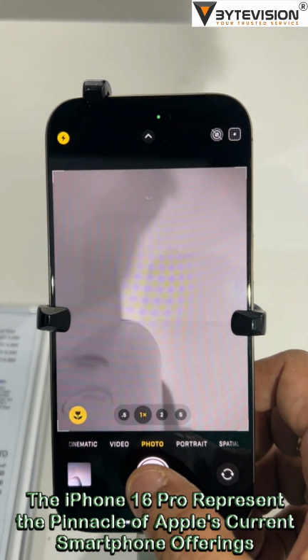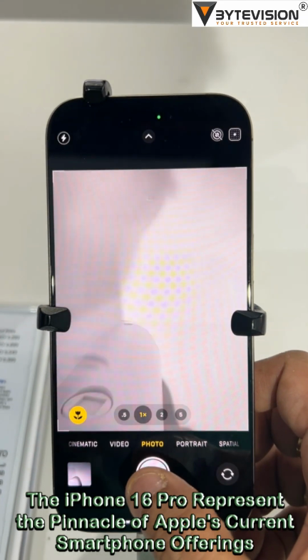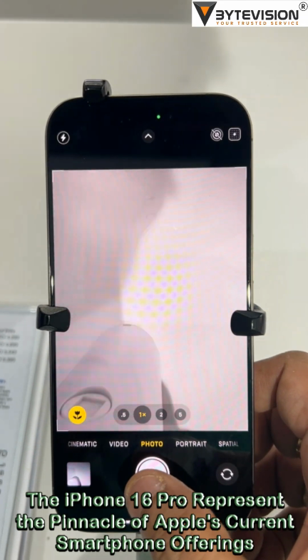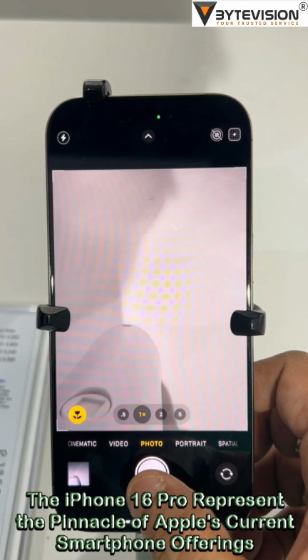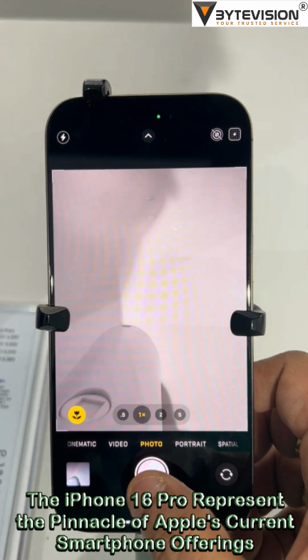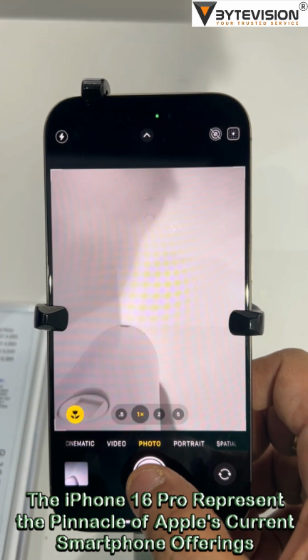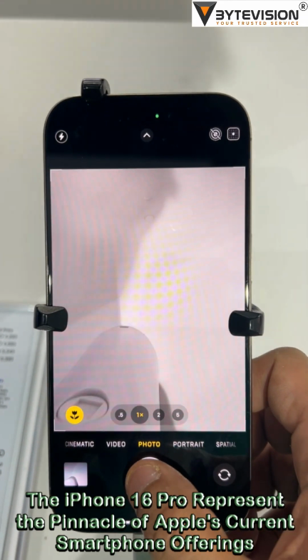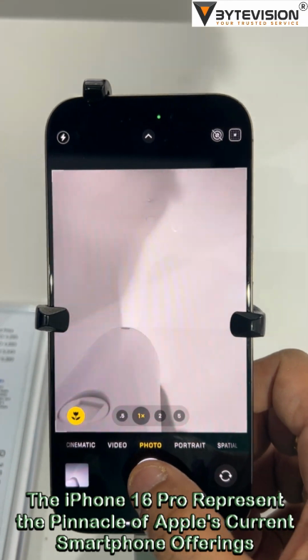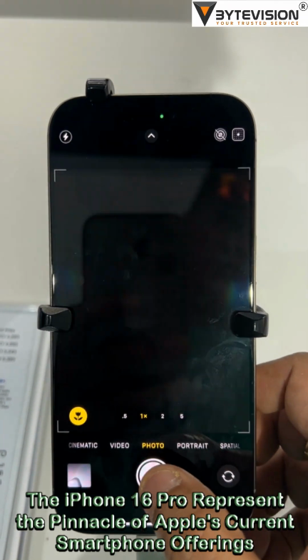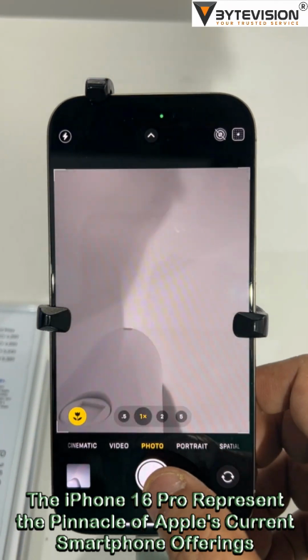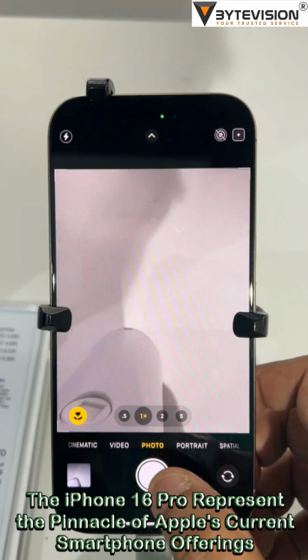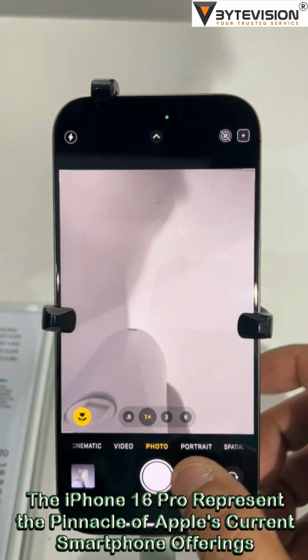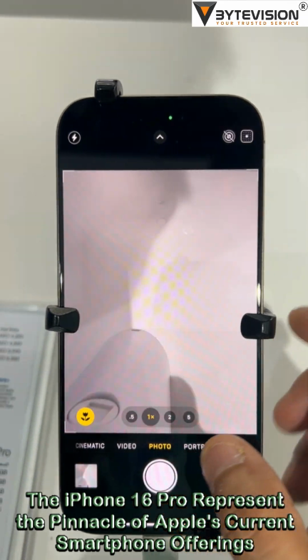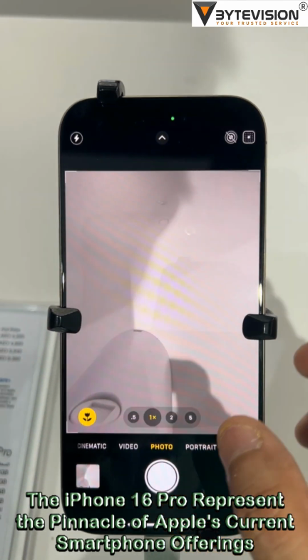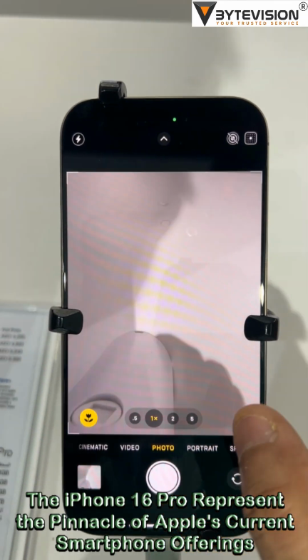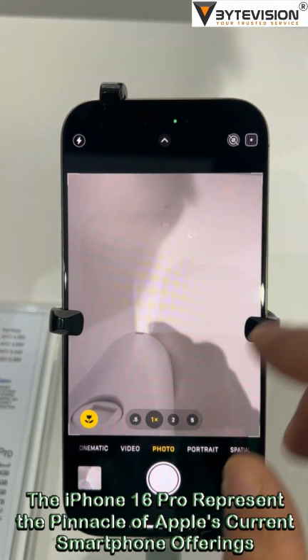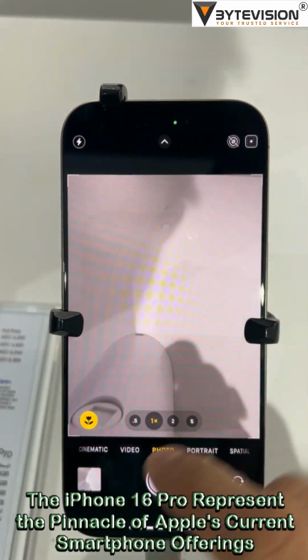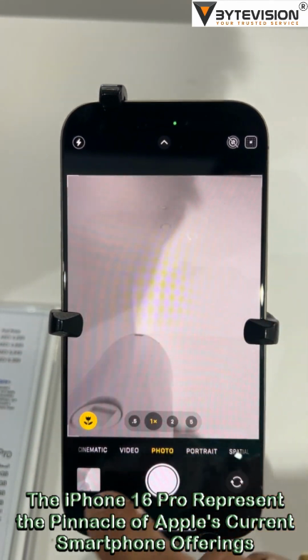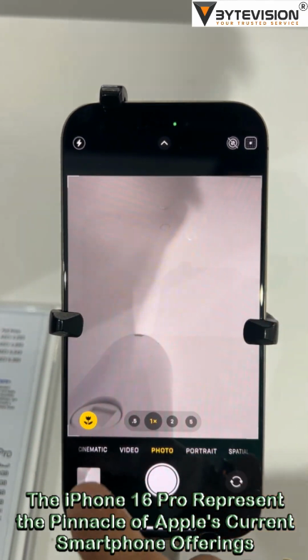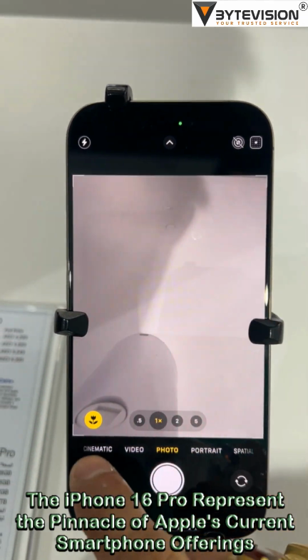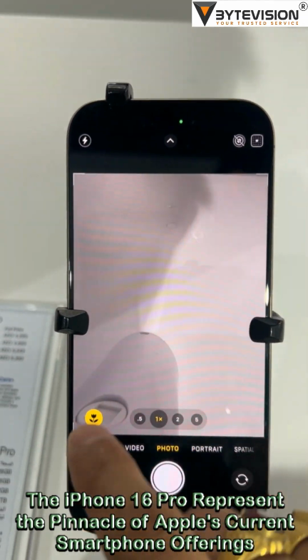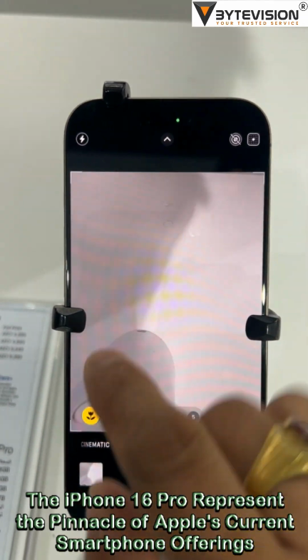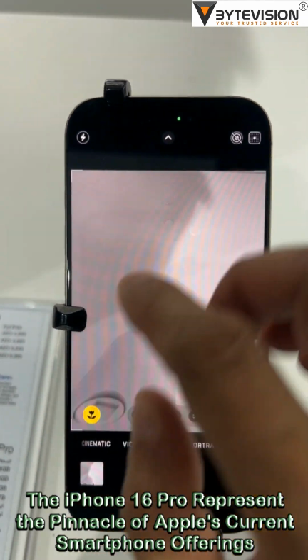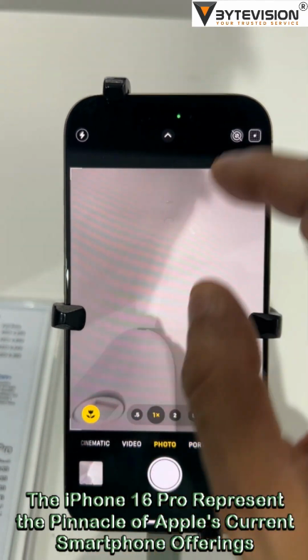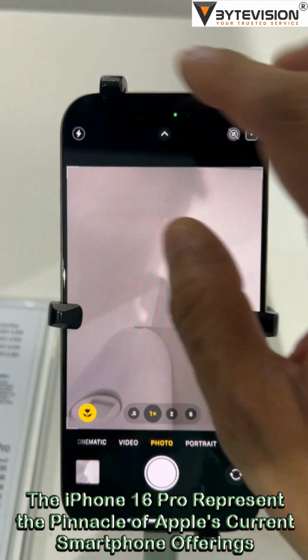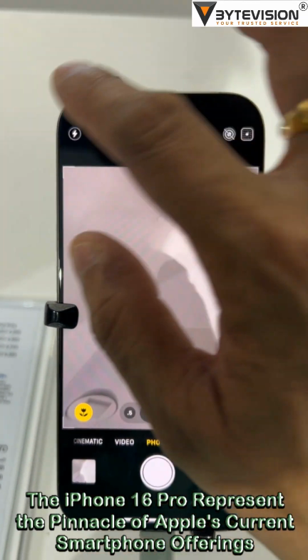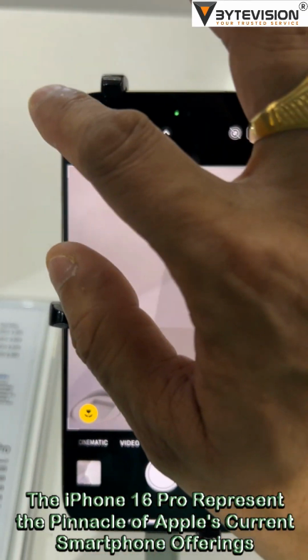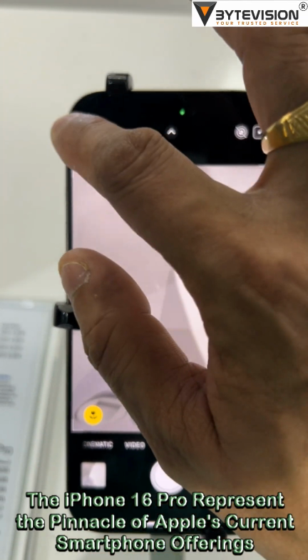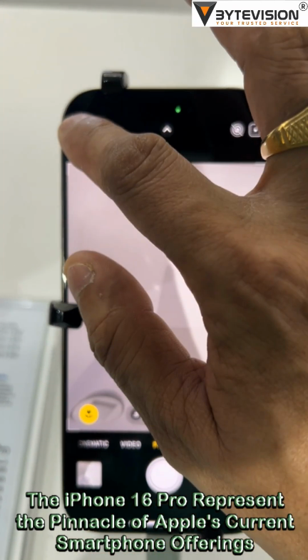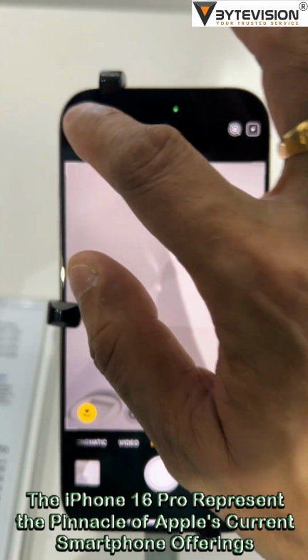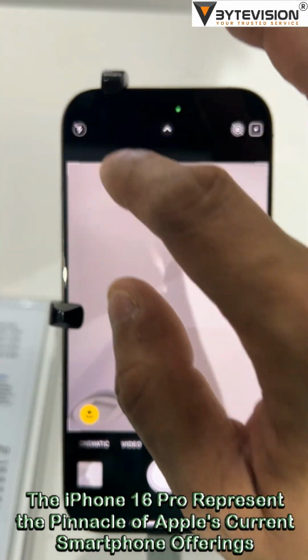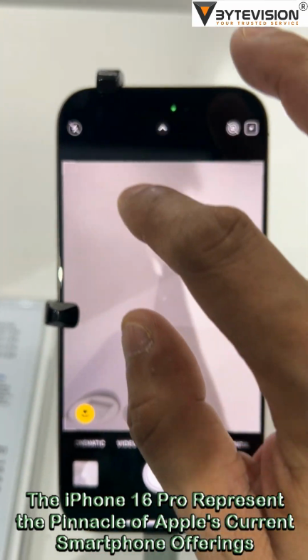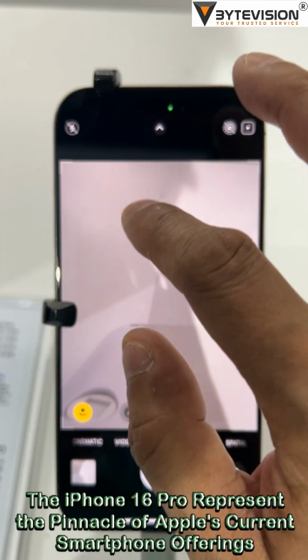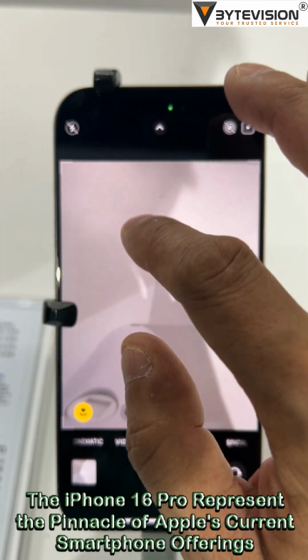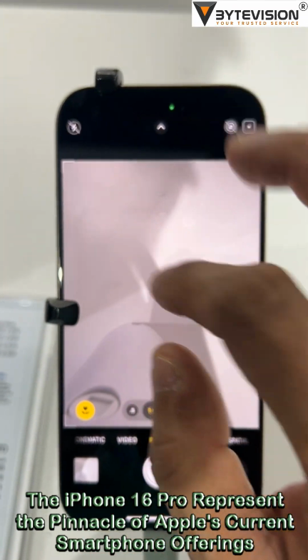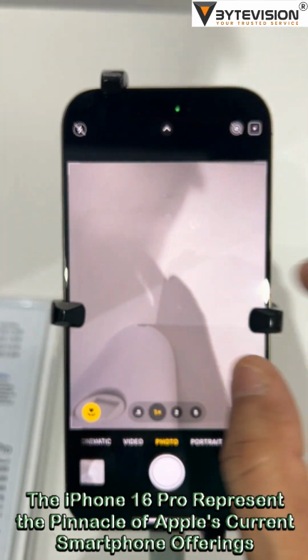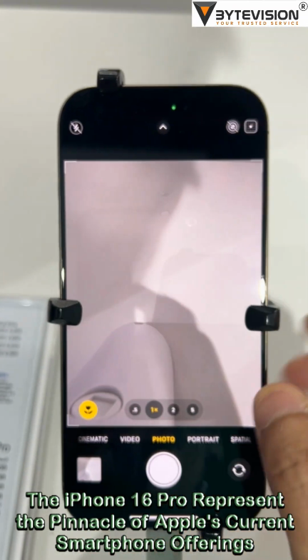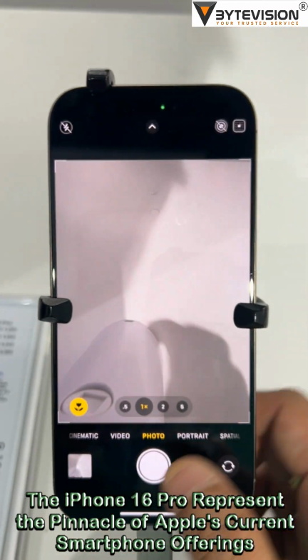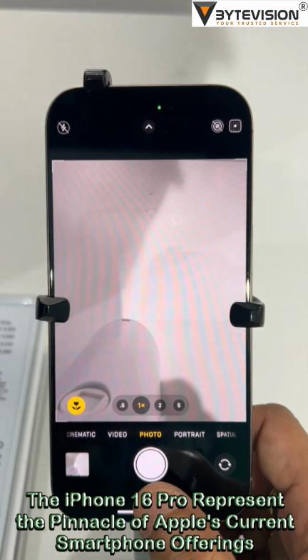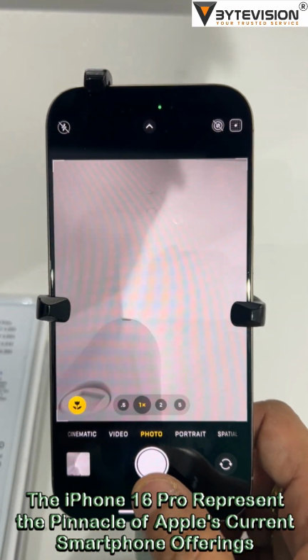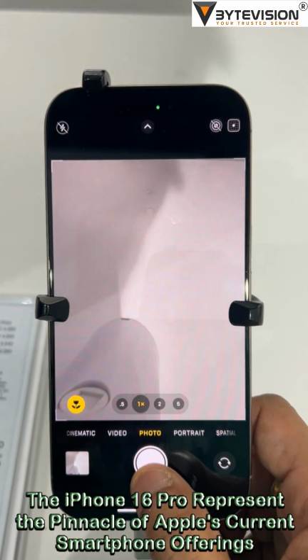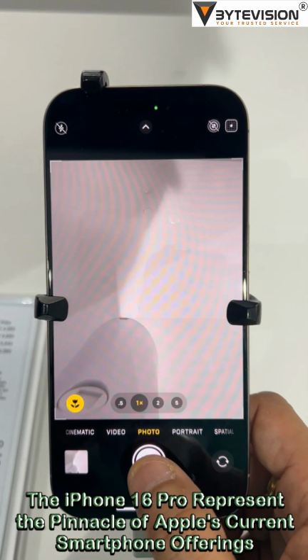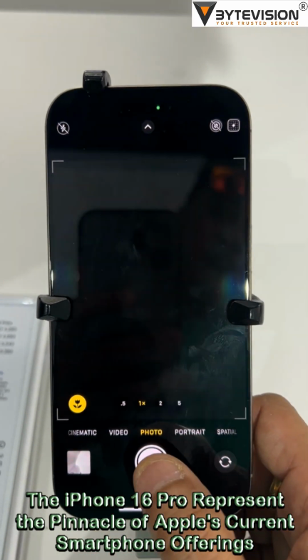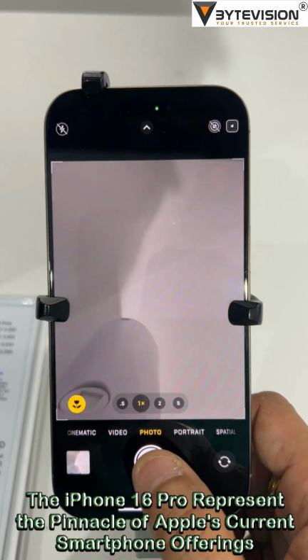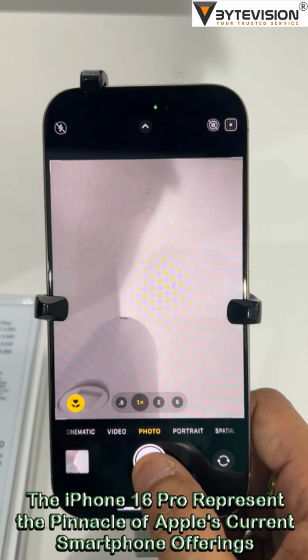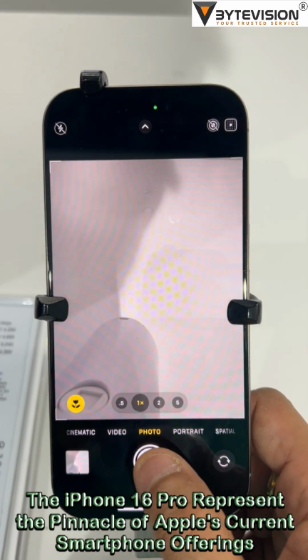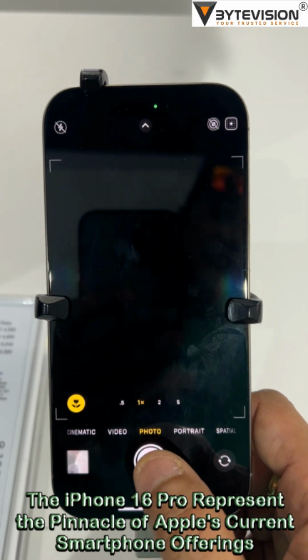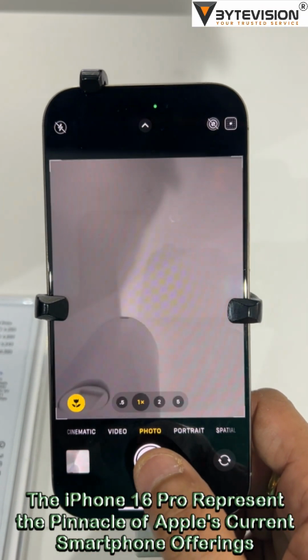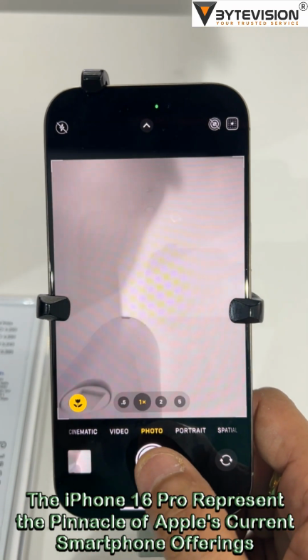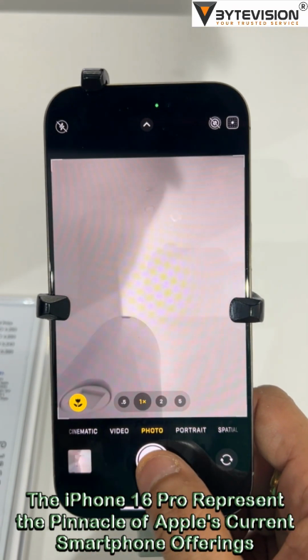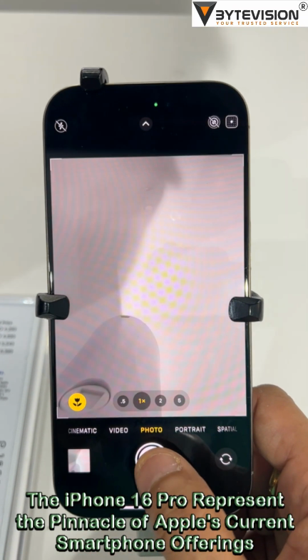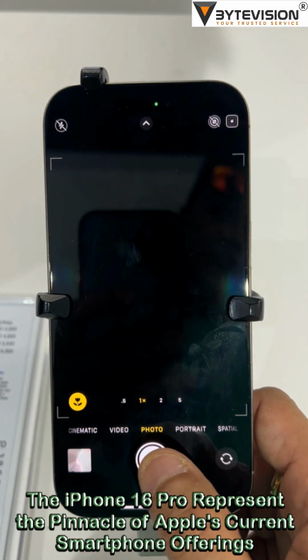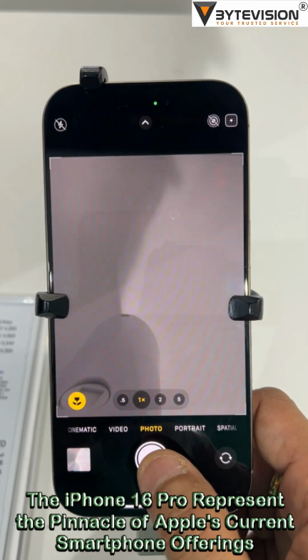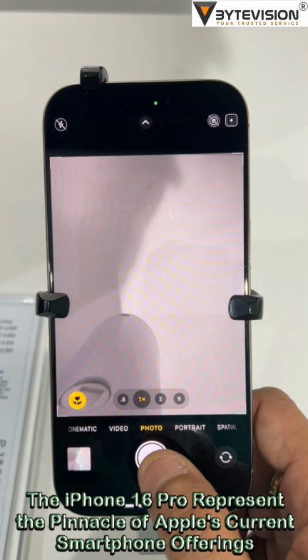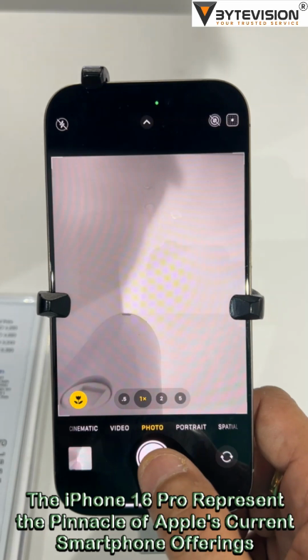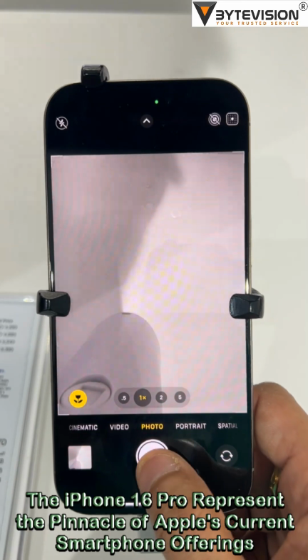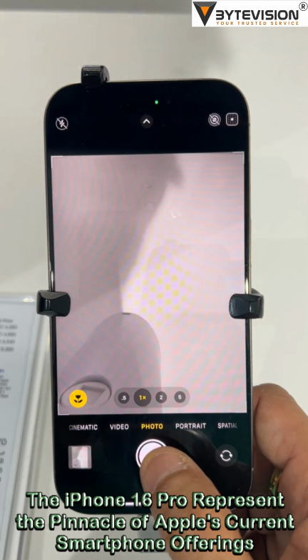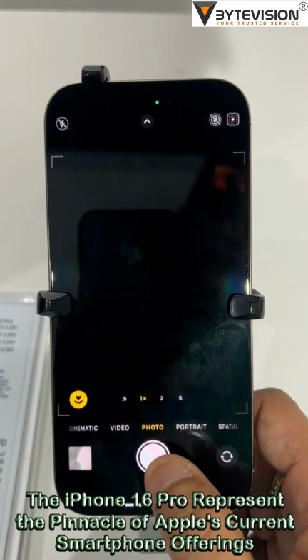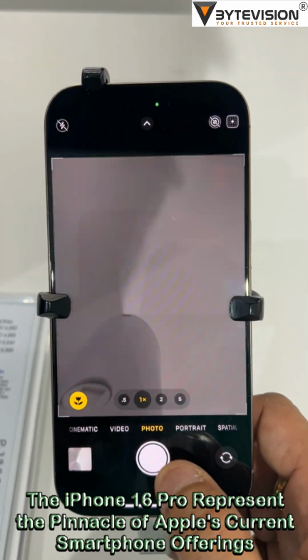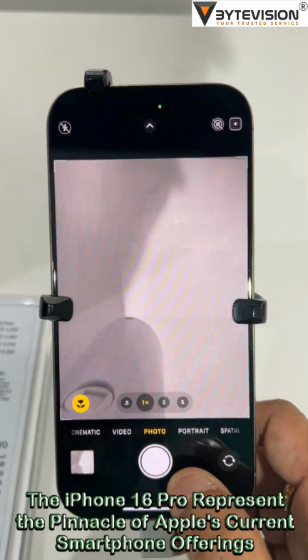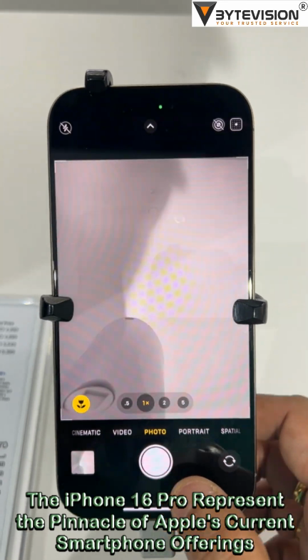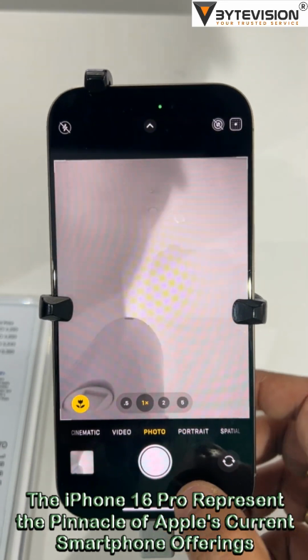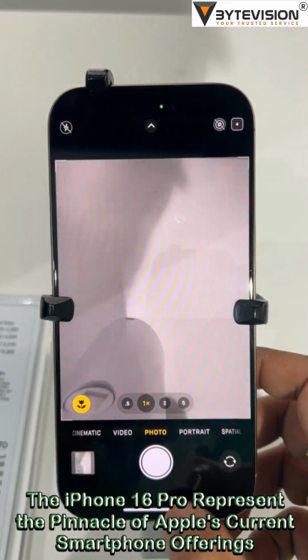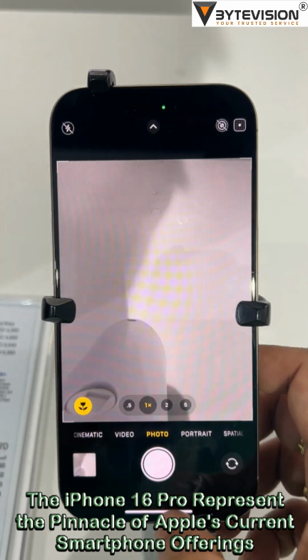Audio Mix Feature: Captures and optimizes audio from all directions for a more cinematic sound experience.